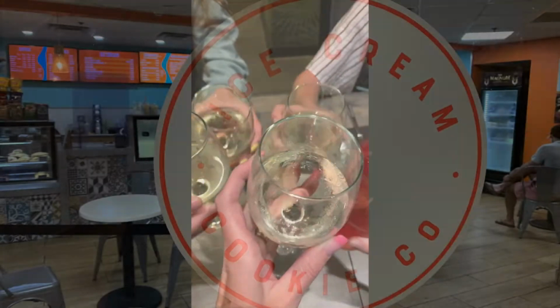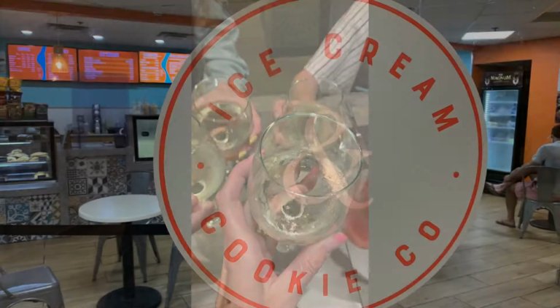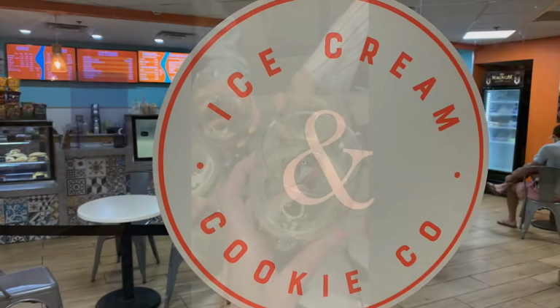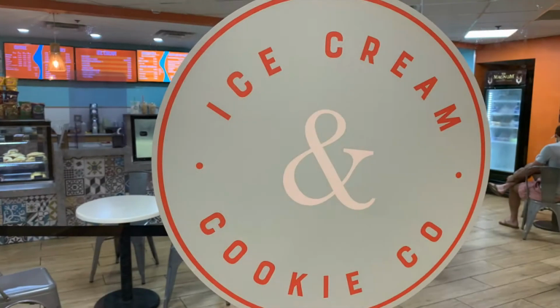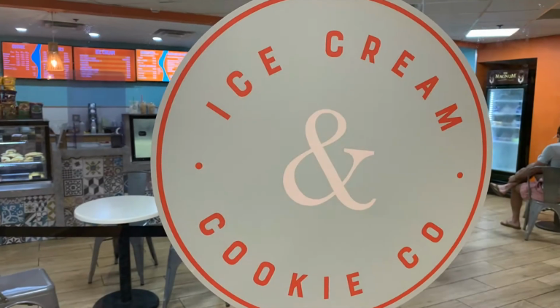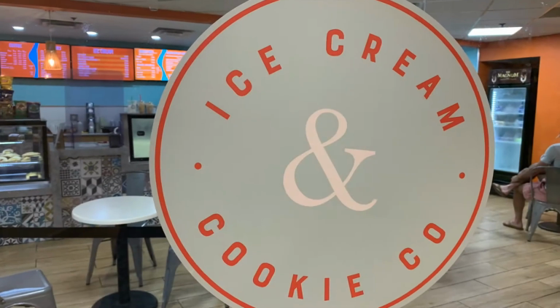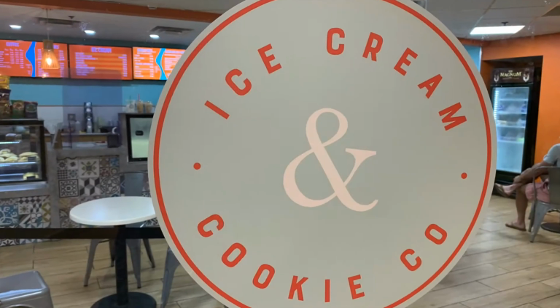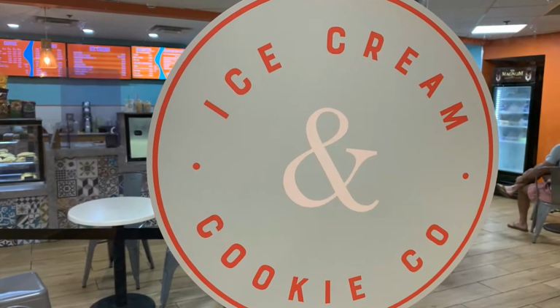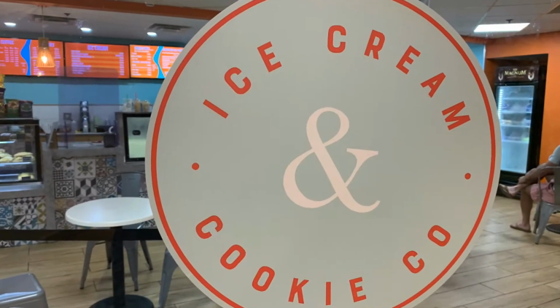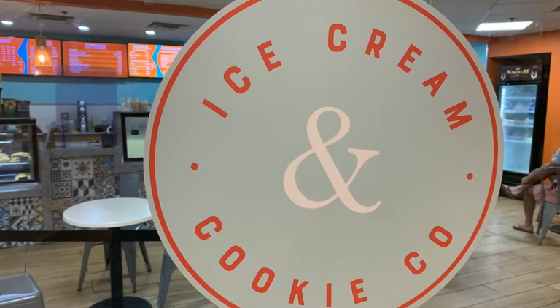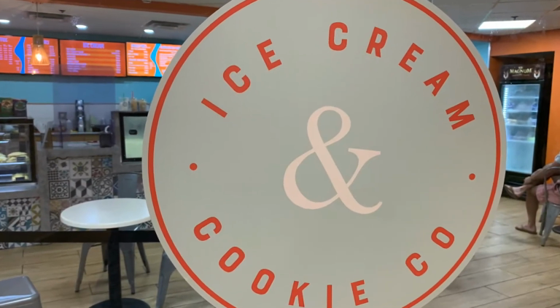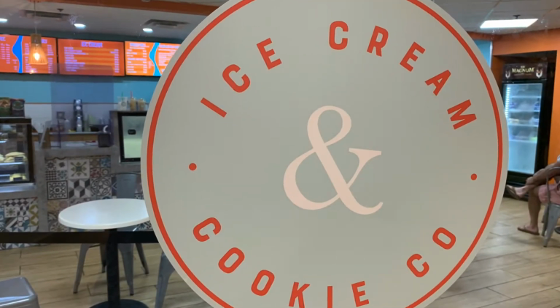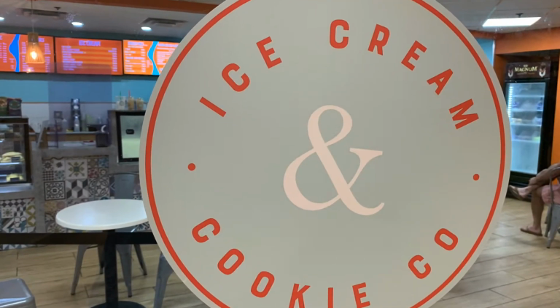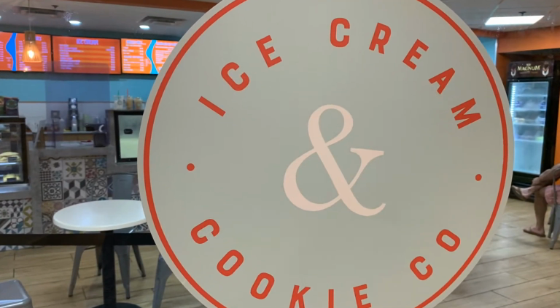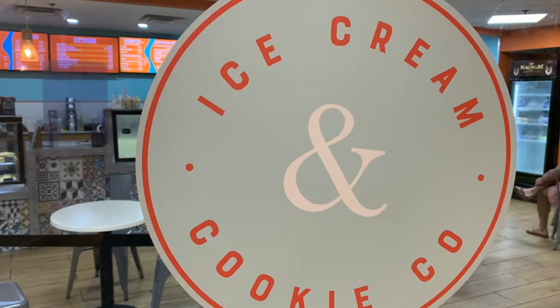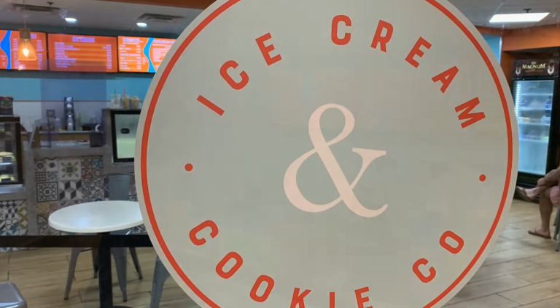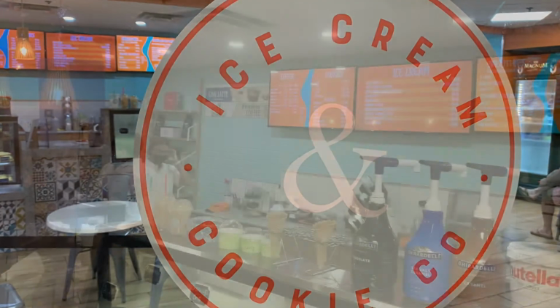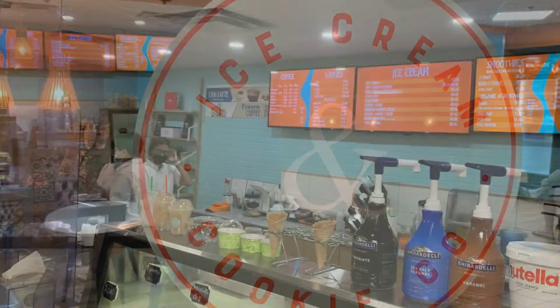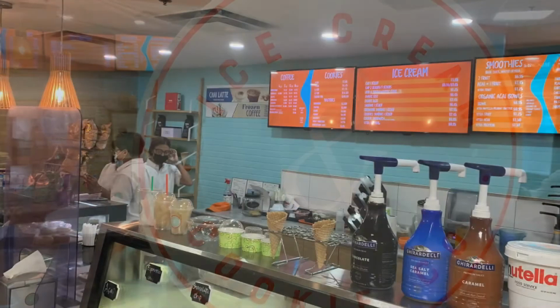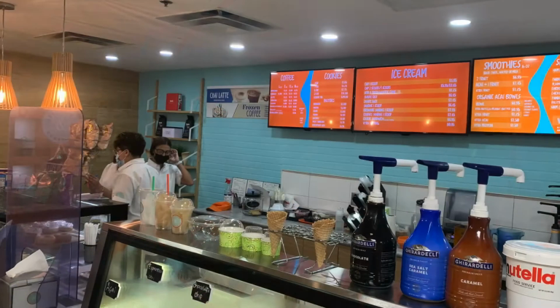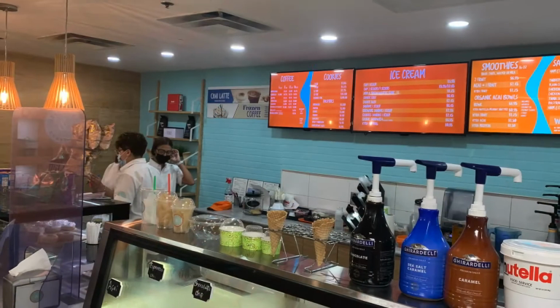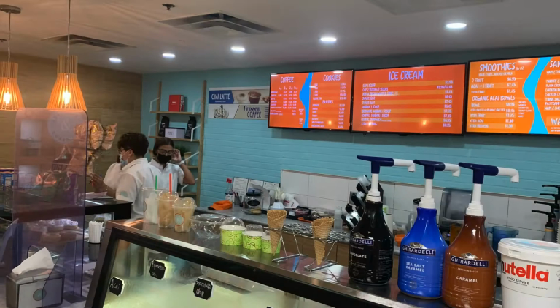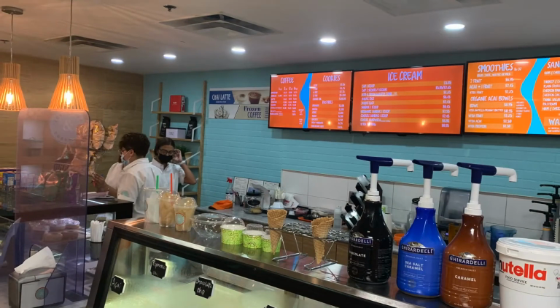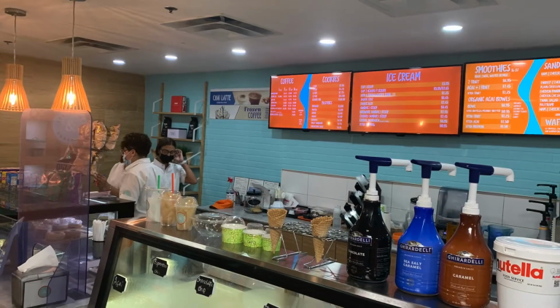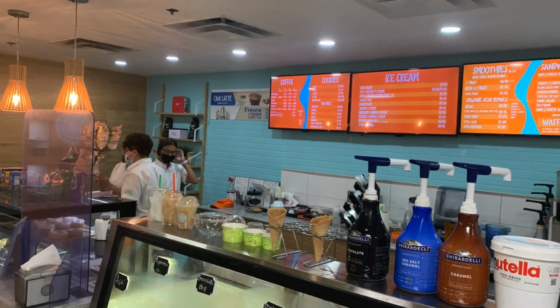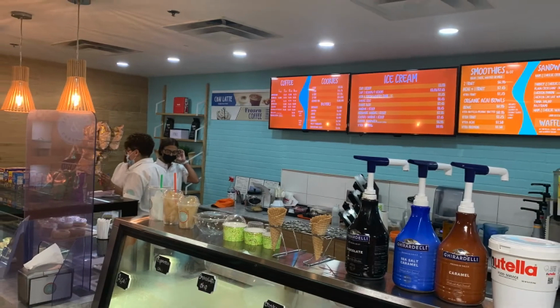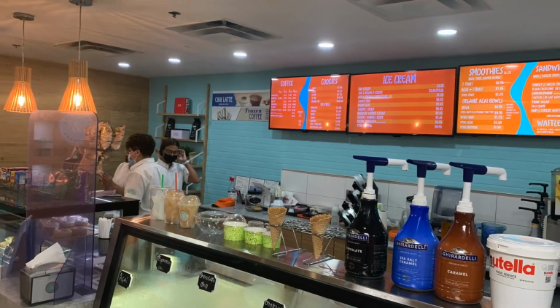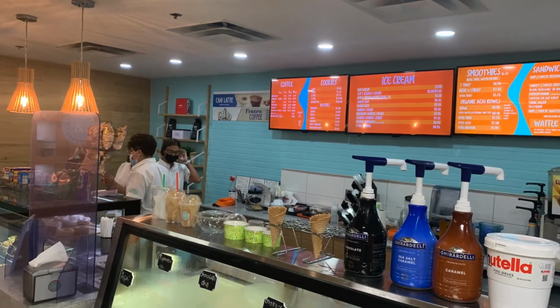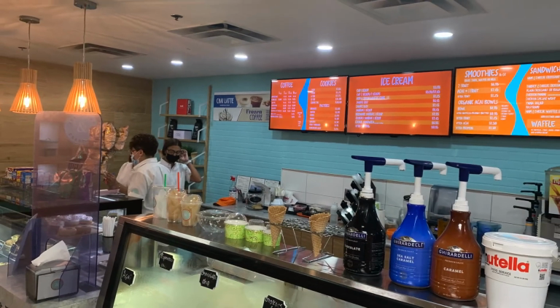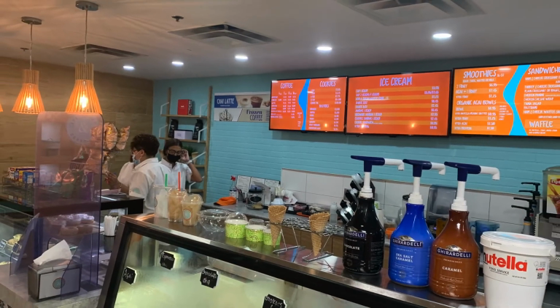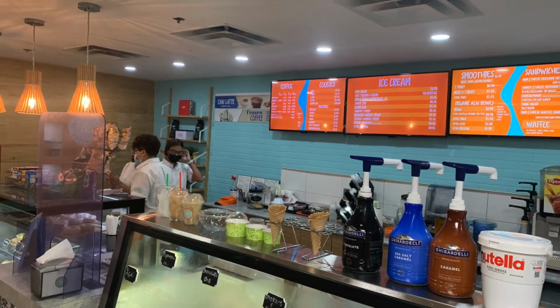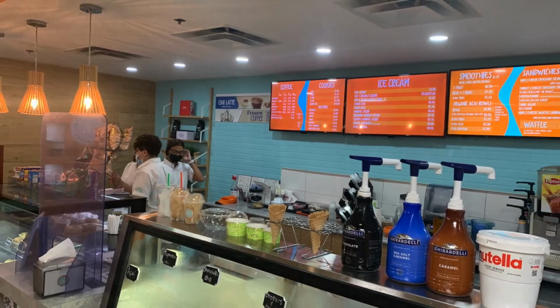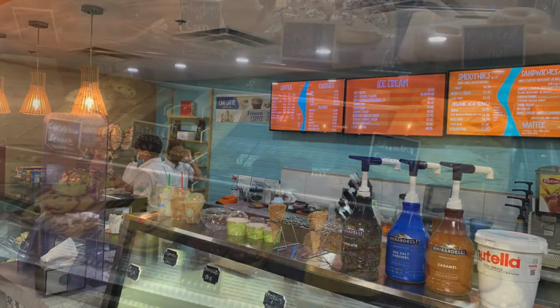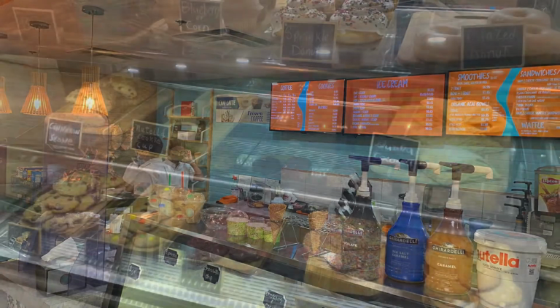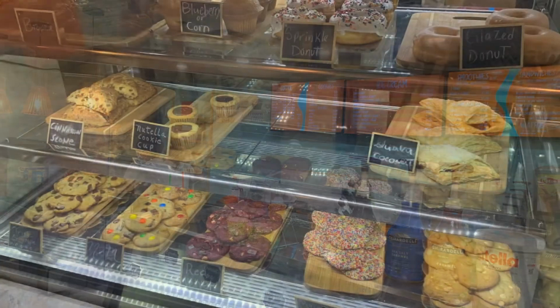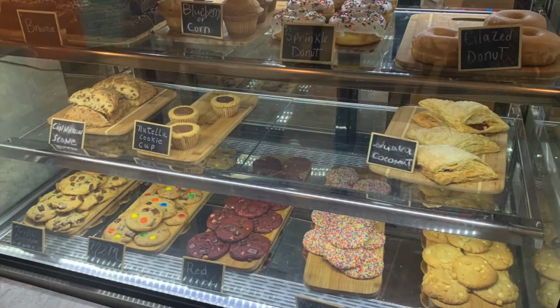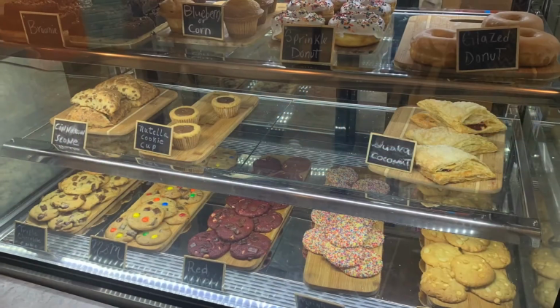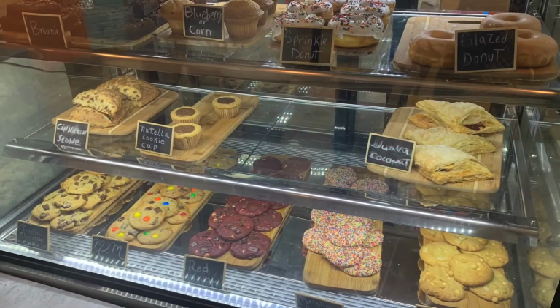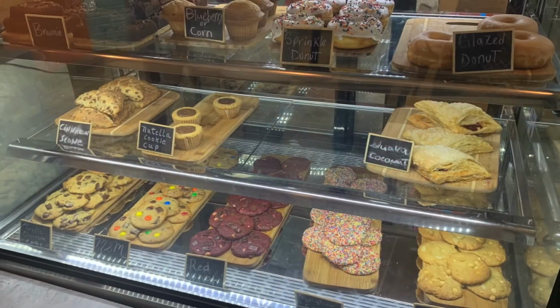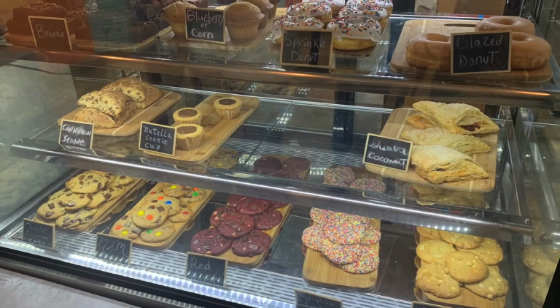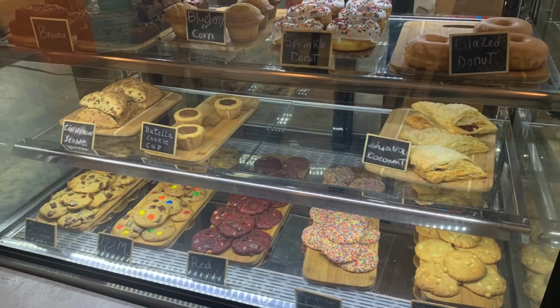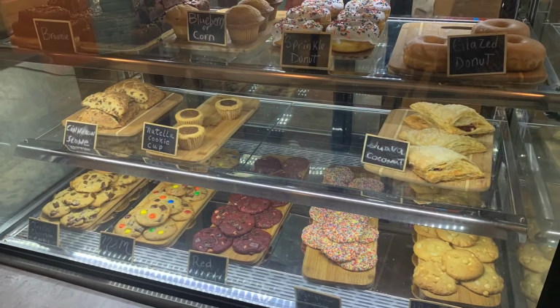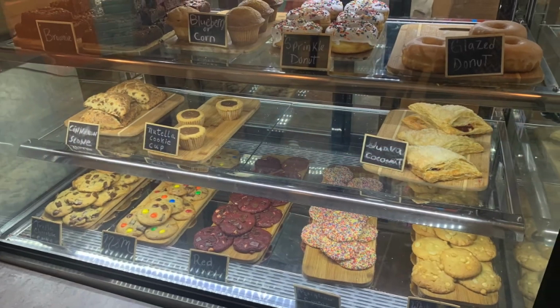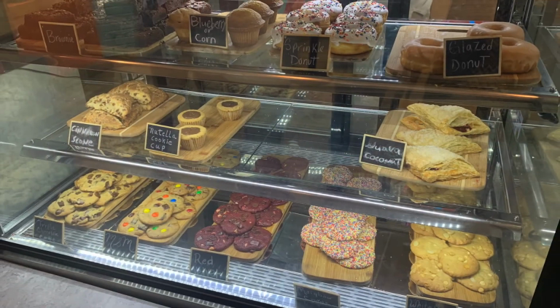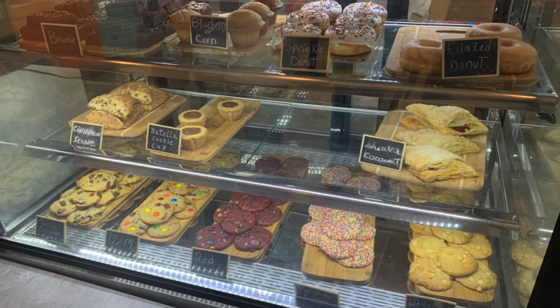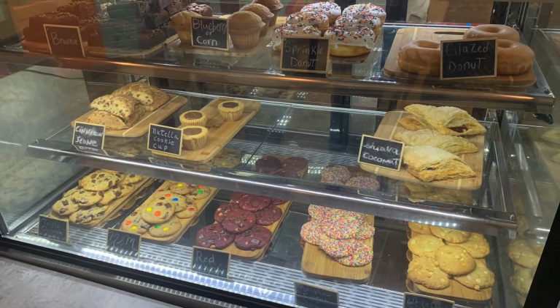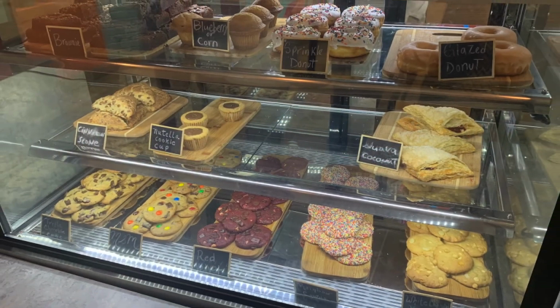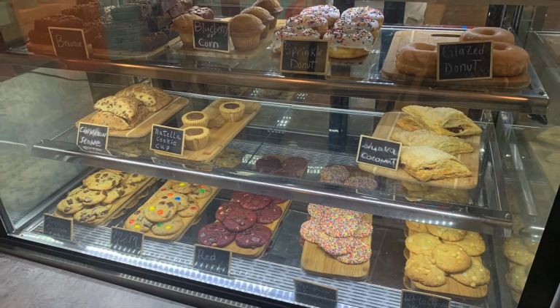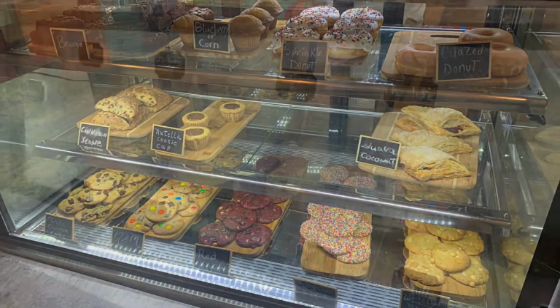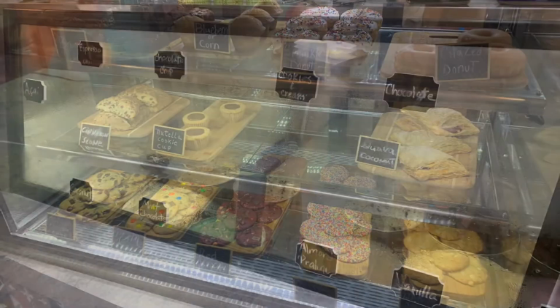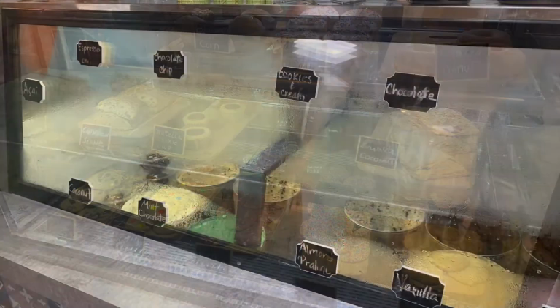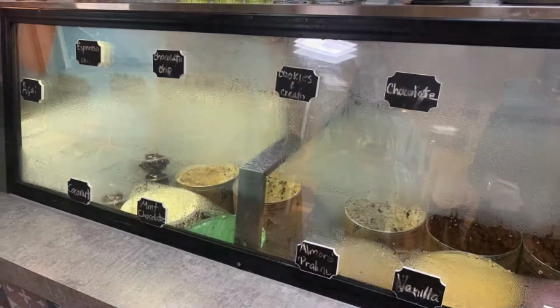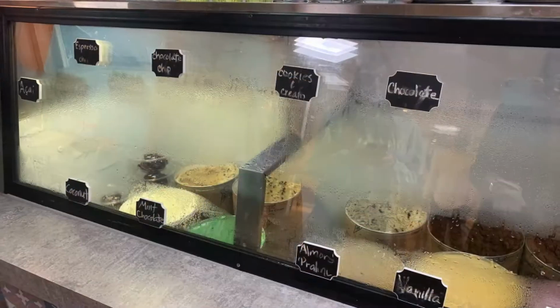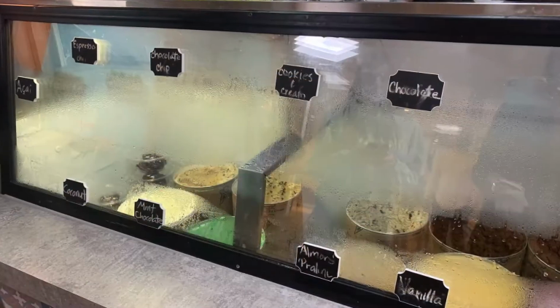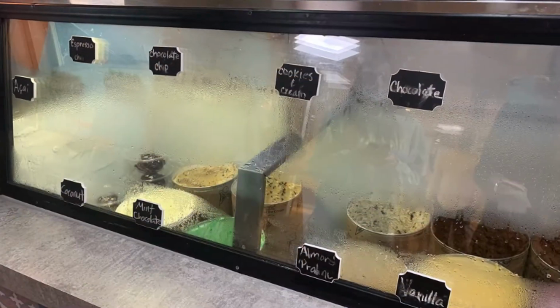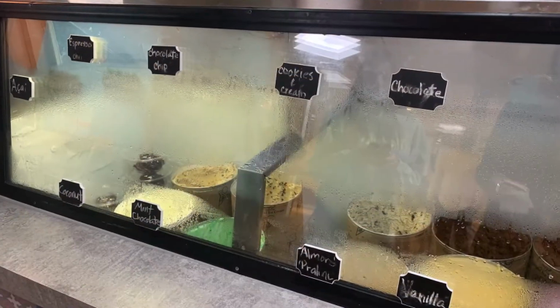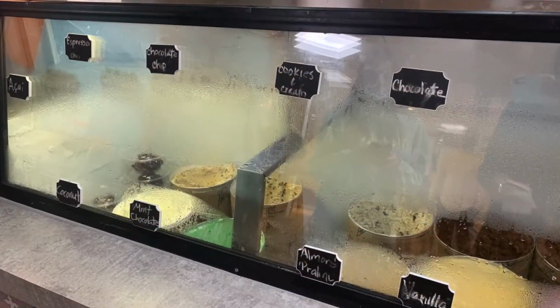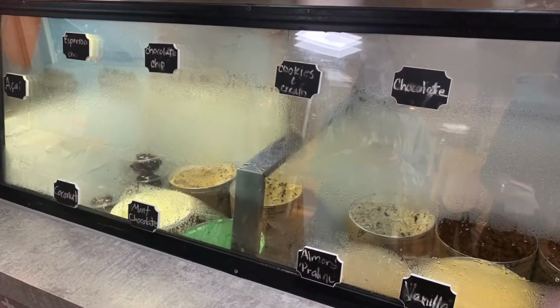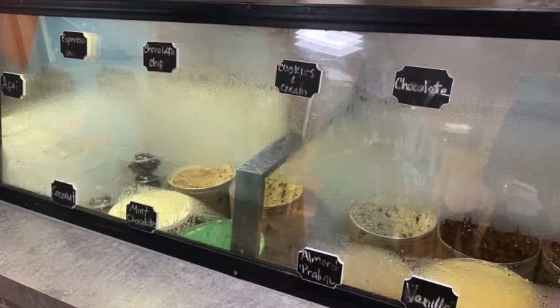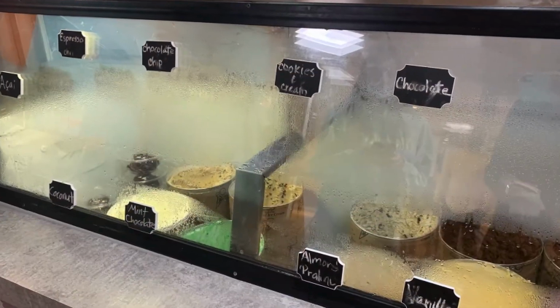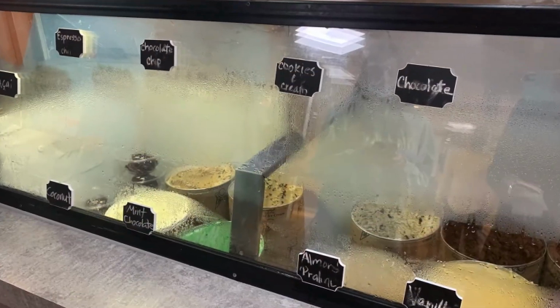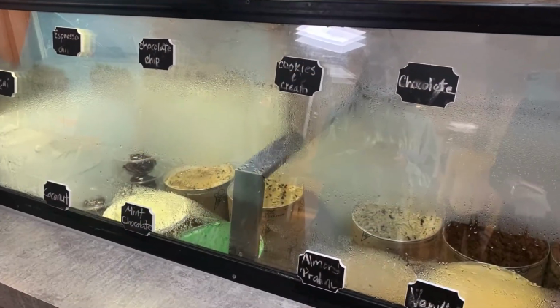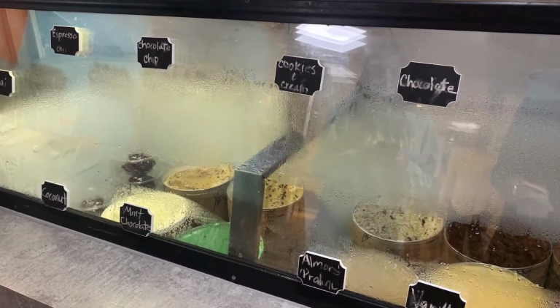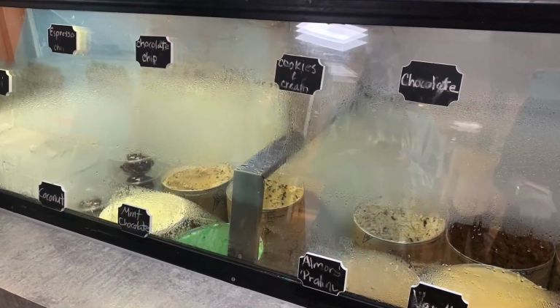You definitely need to stop by the Ice Cream and Cookie Company for amazing treats. They also serve breakfast dishes that you might enjoy.